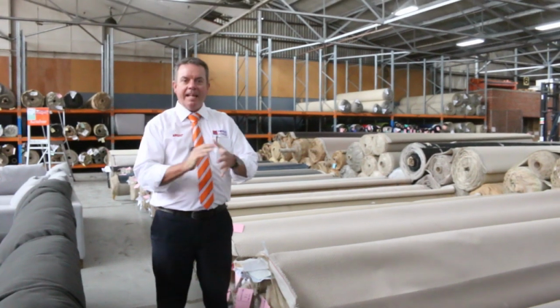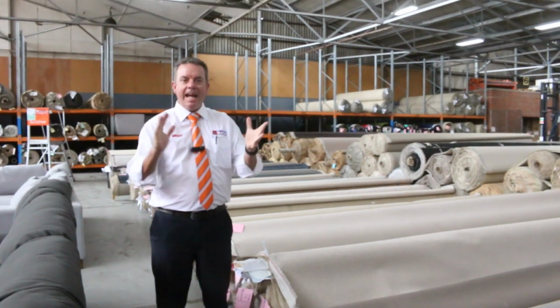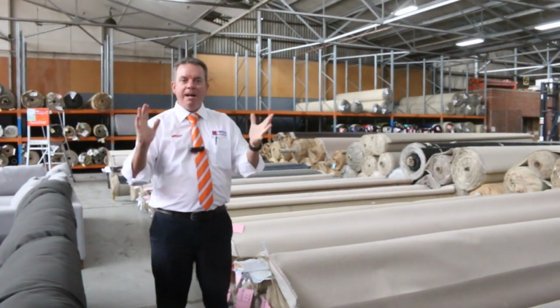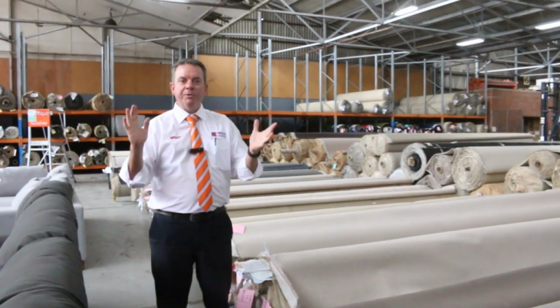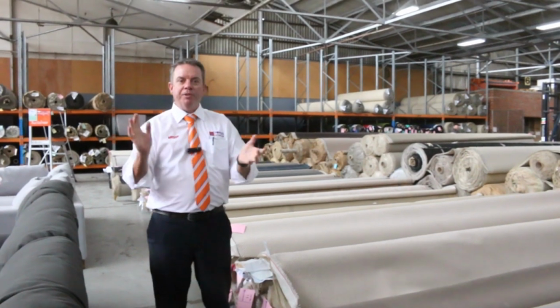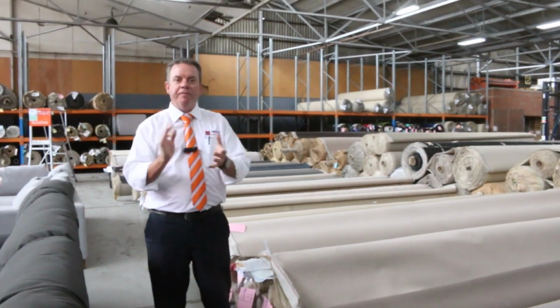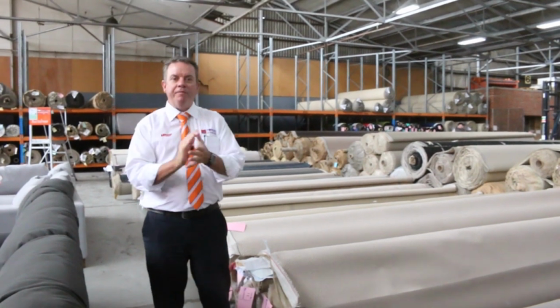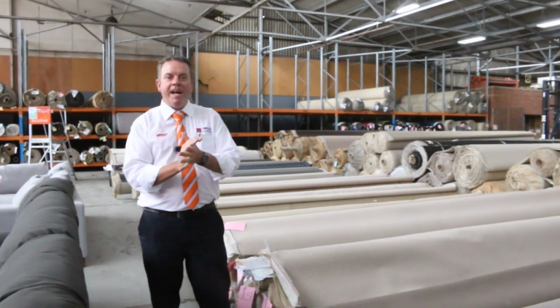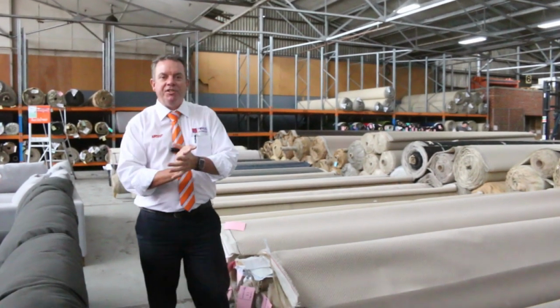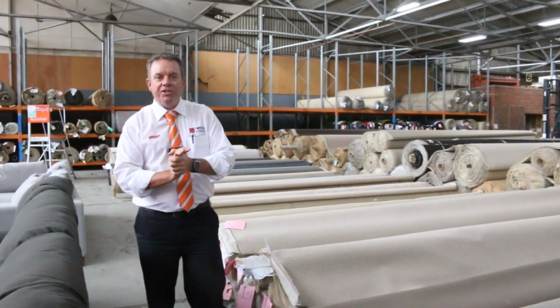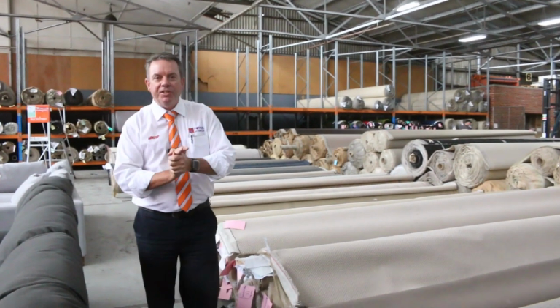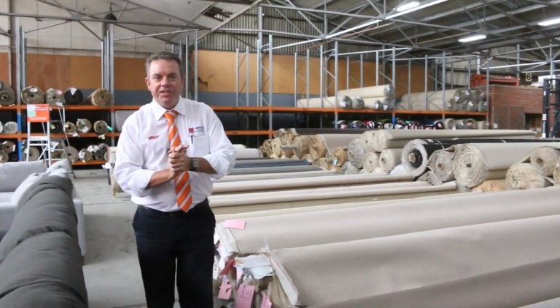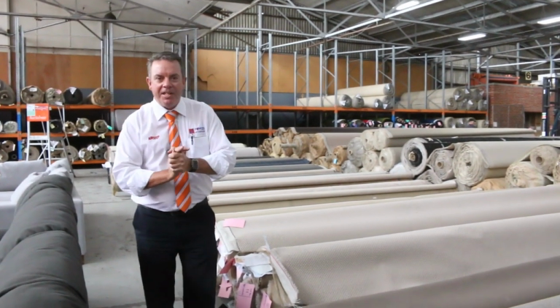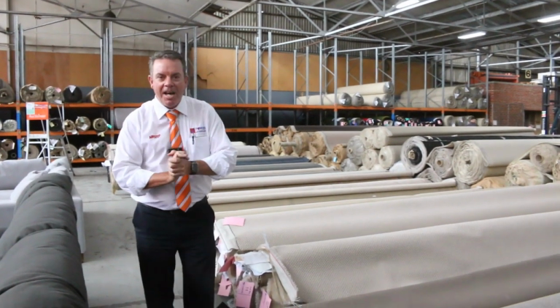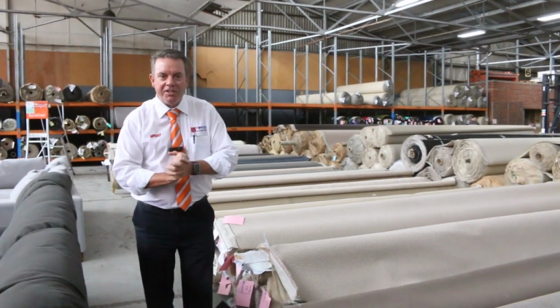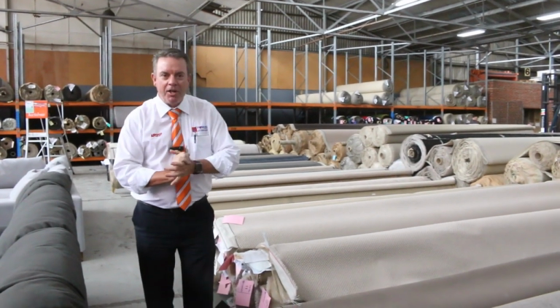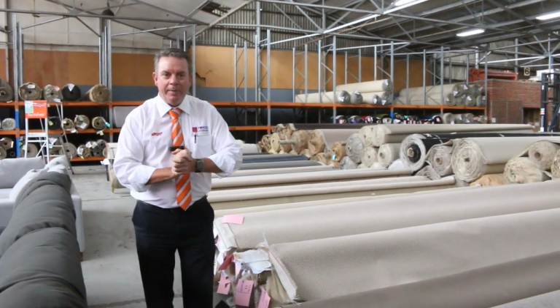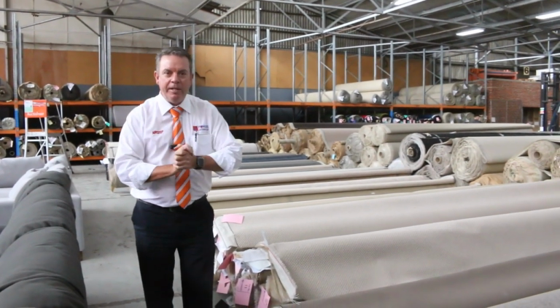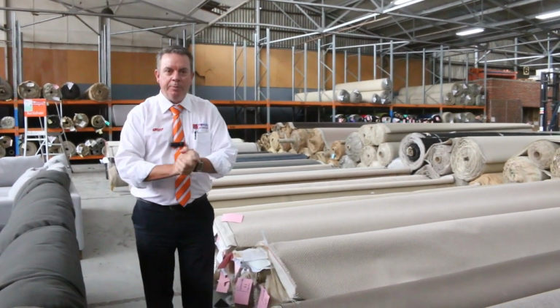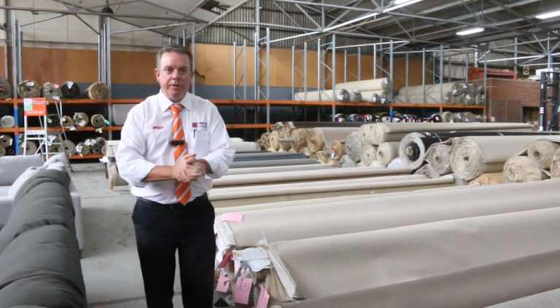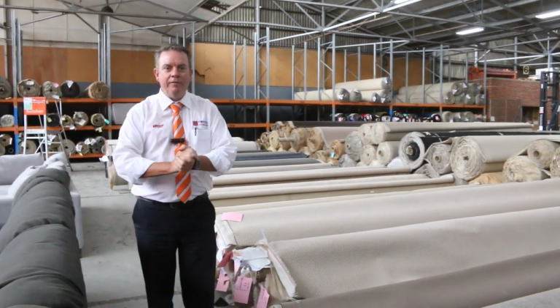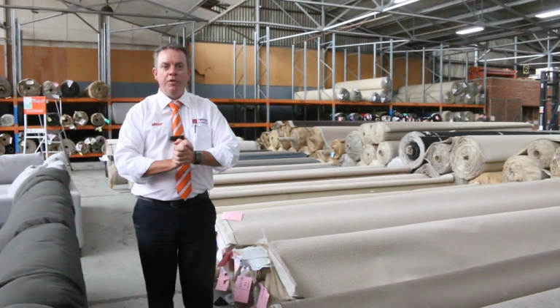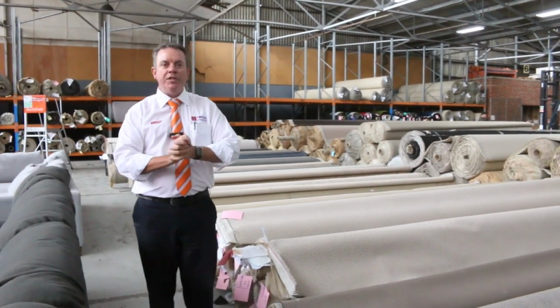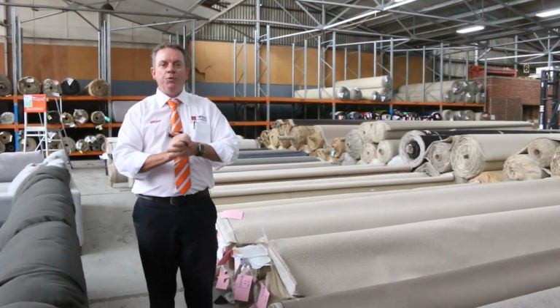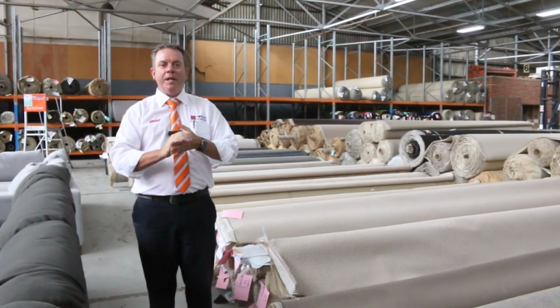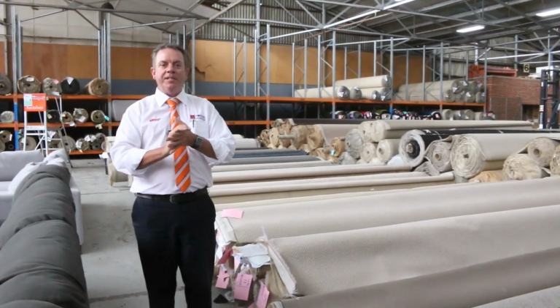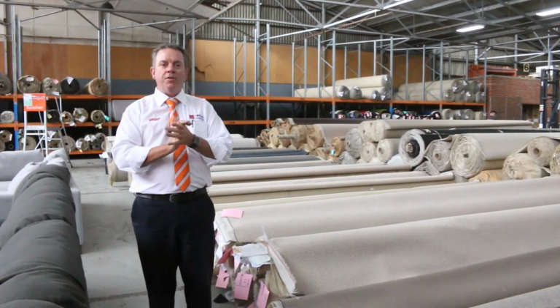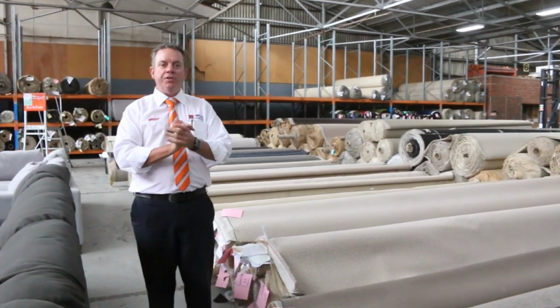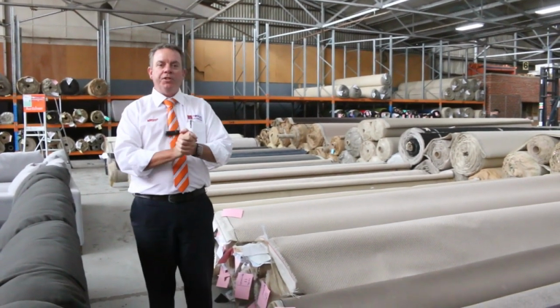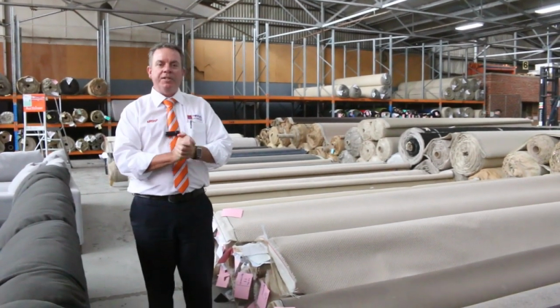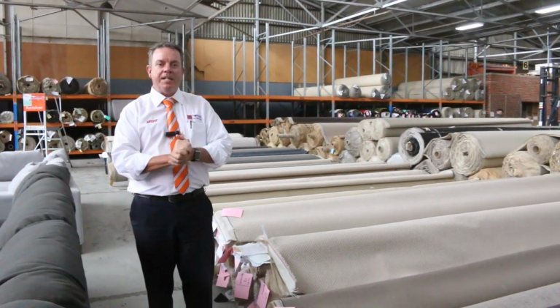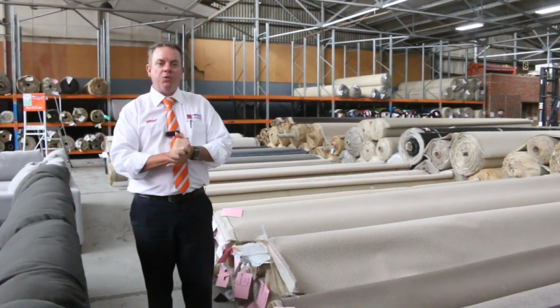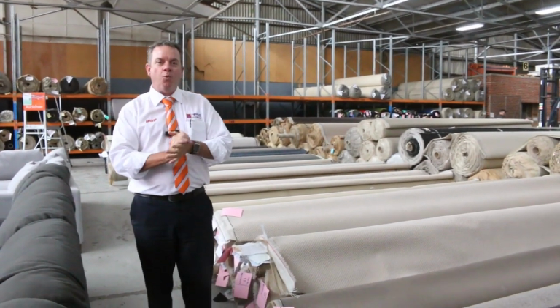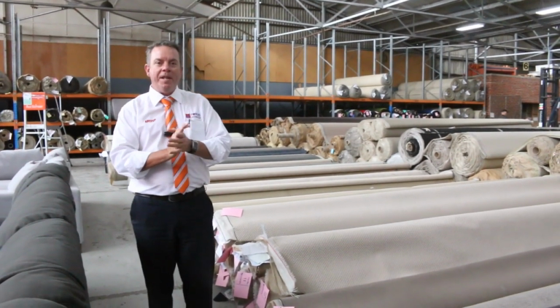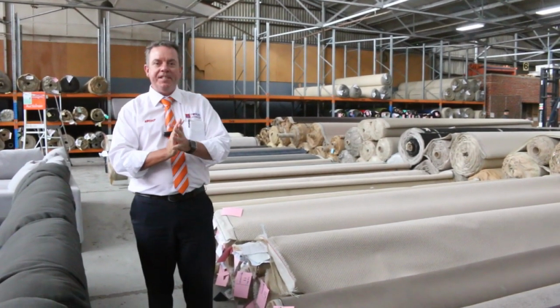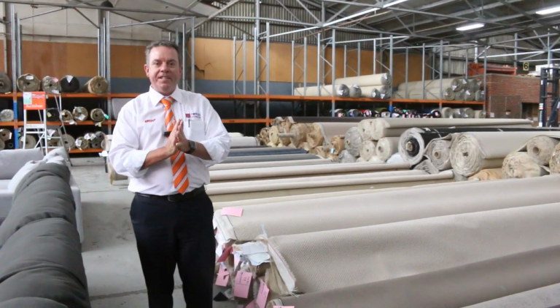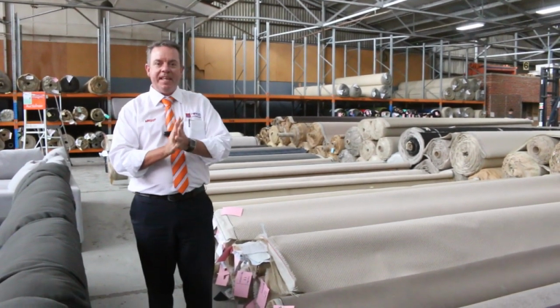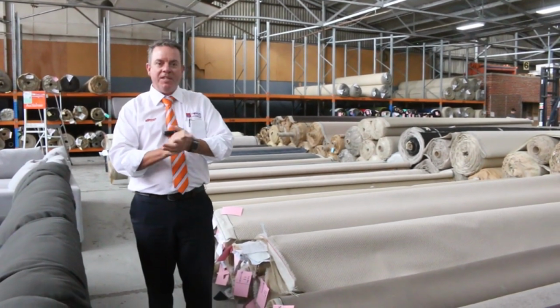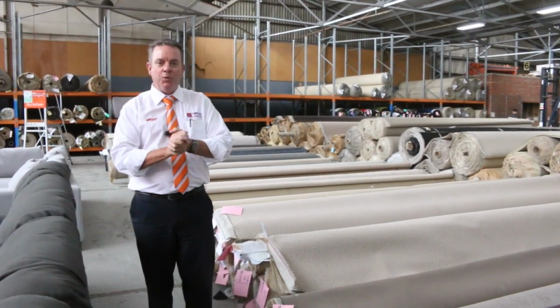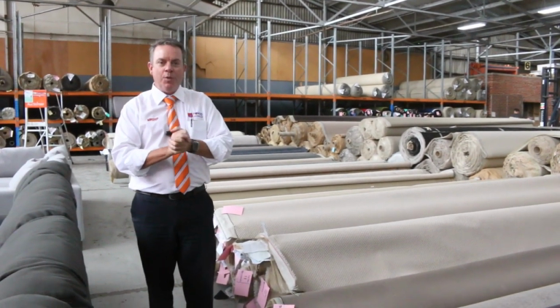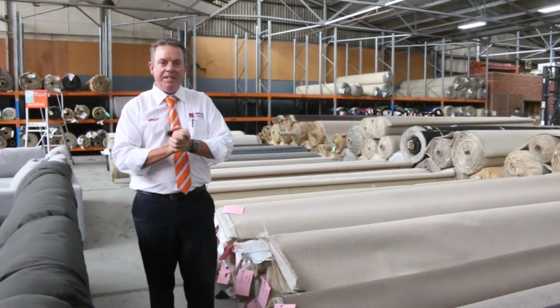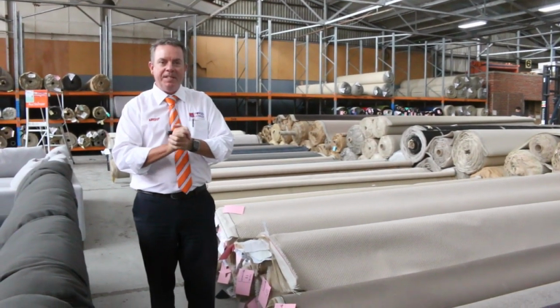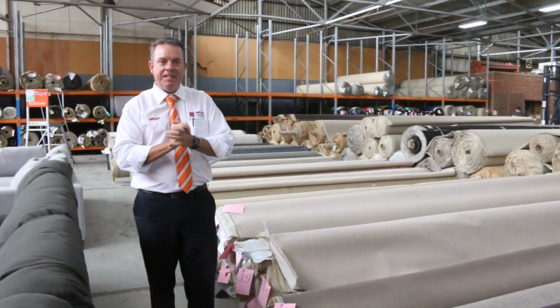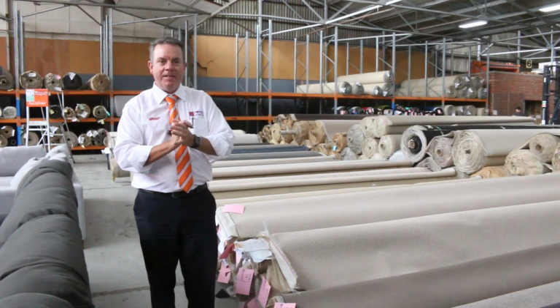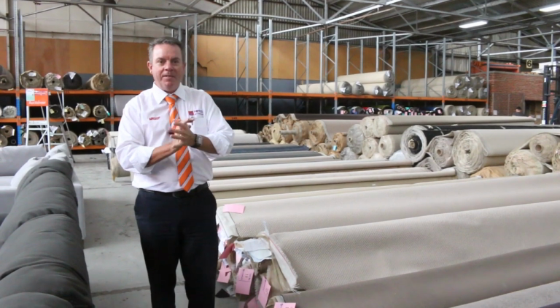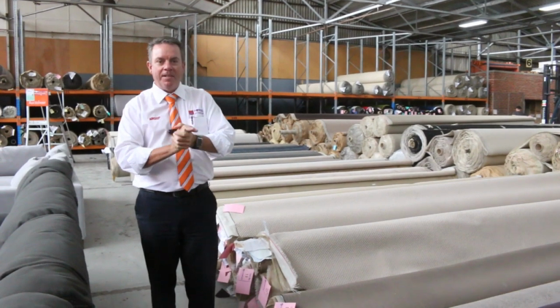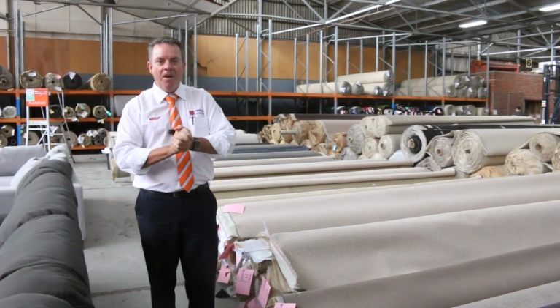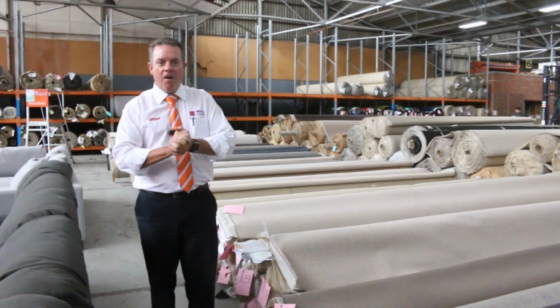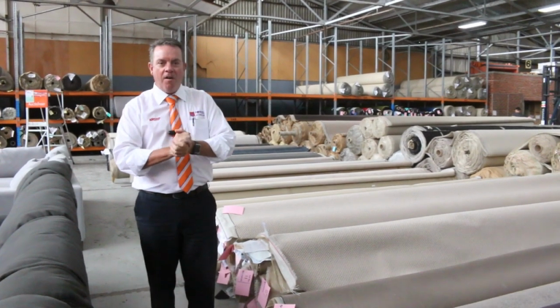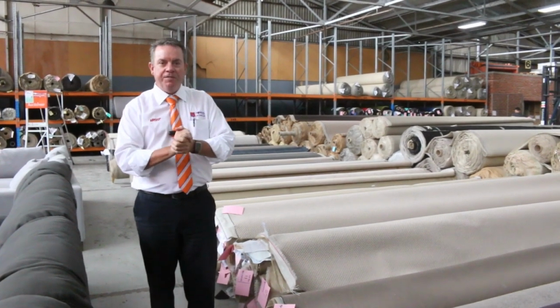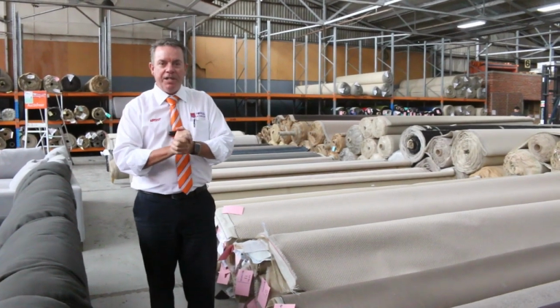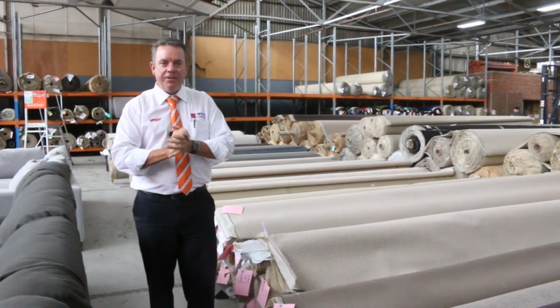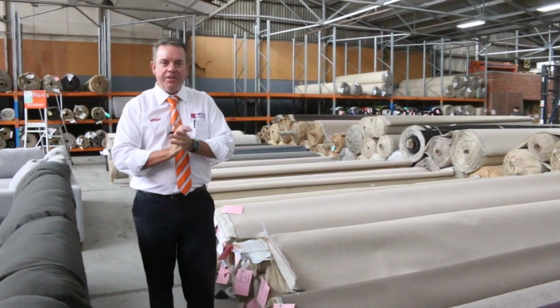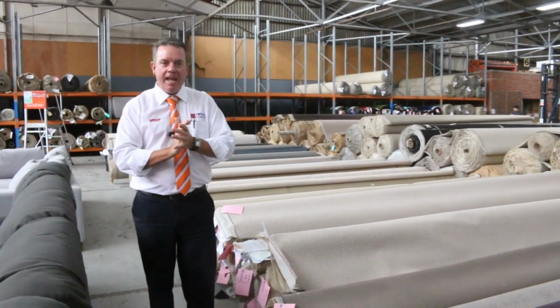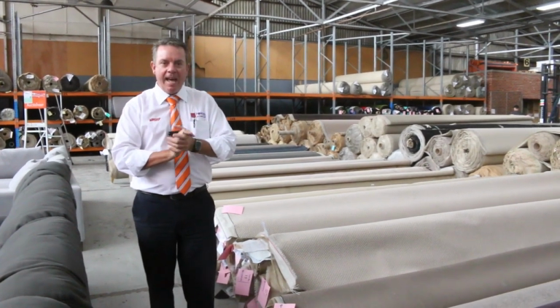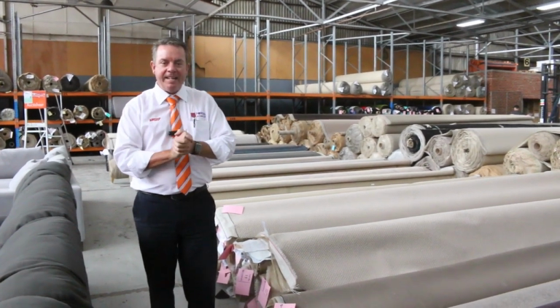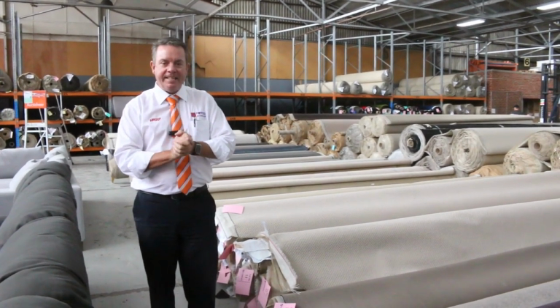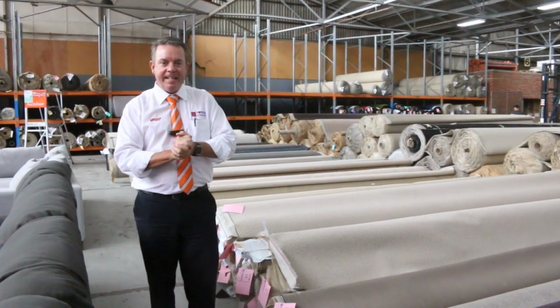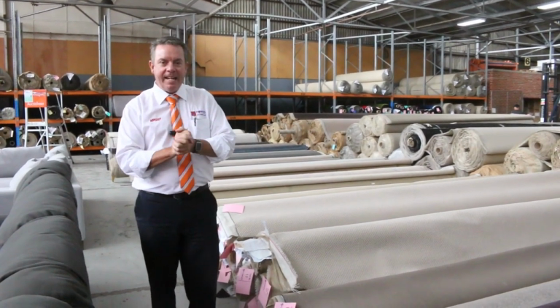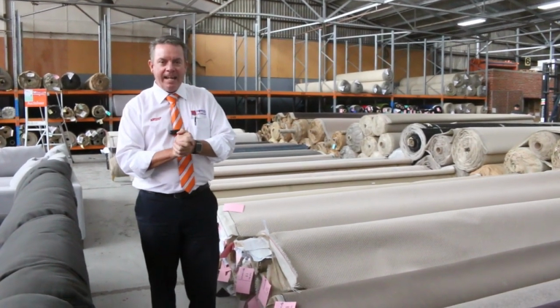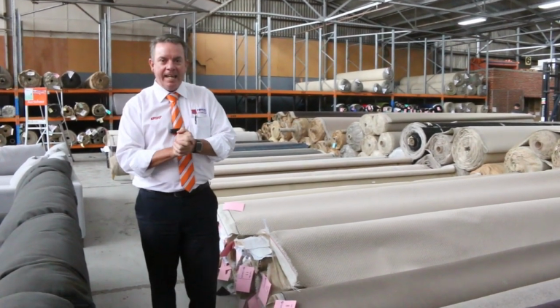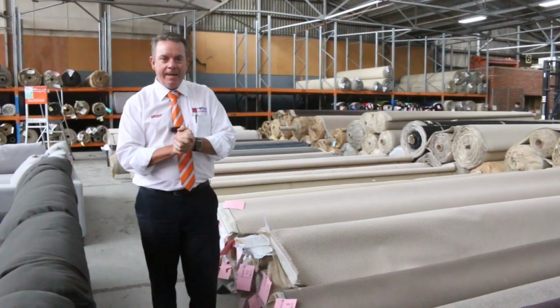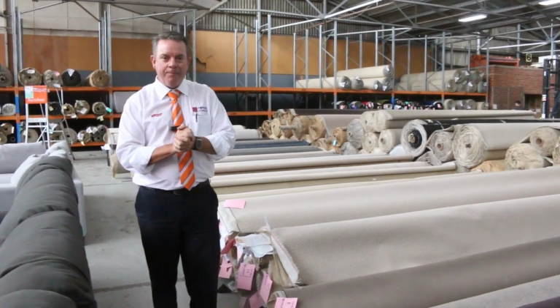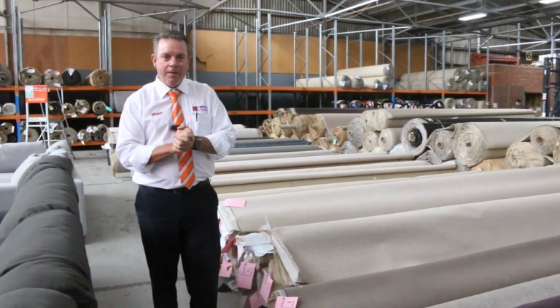G'day, I'm John from Fowles Auctions and Sales. I'm here to preview this week's auction — that's Wednesday the 27th of January at 10 a.m.